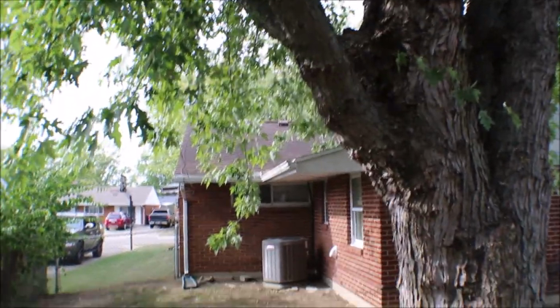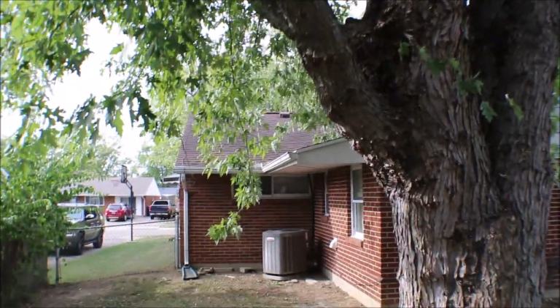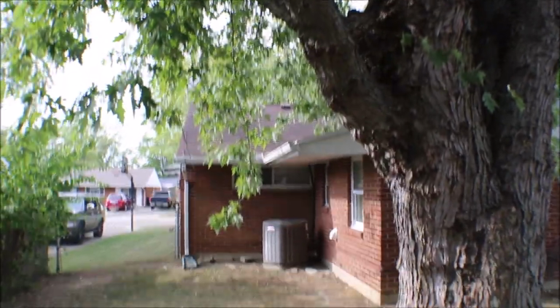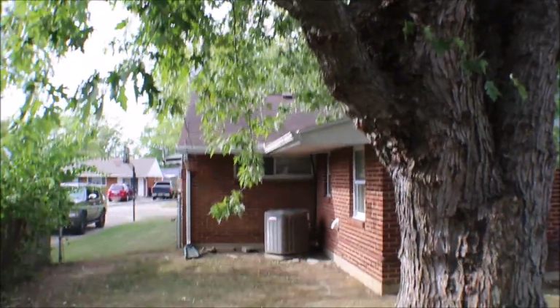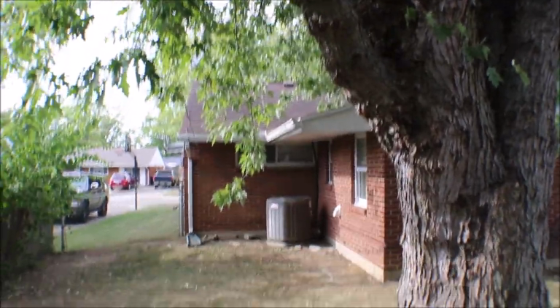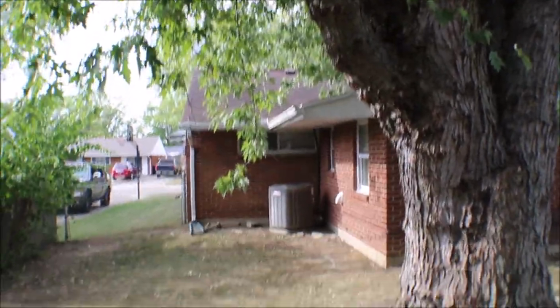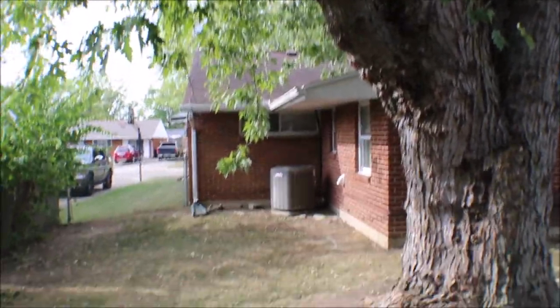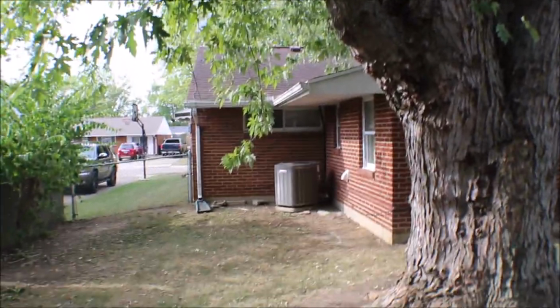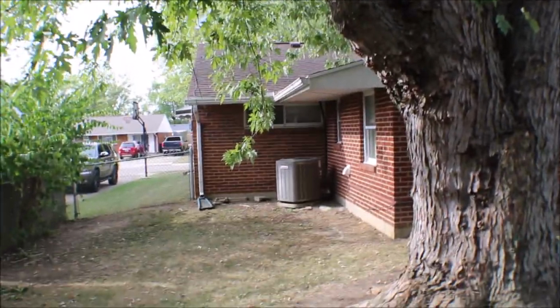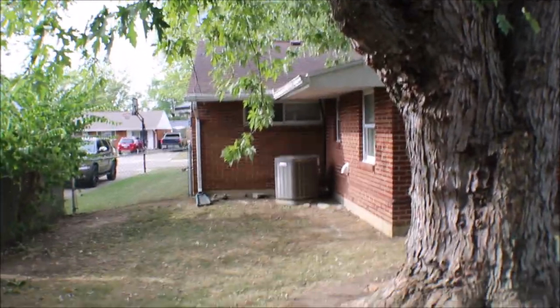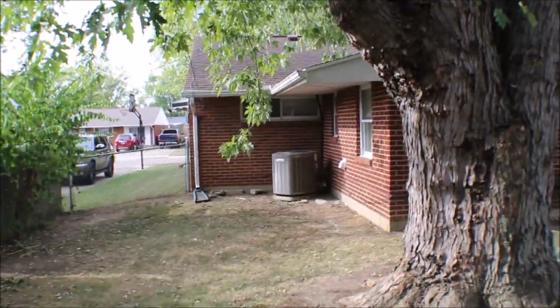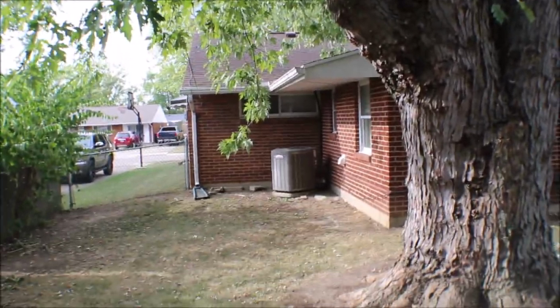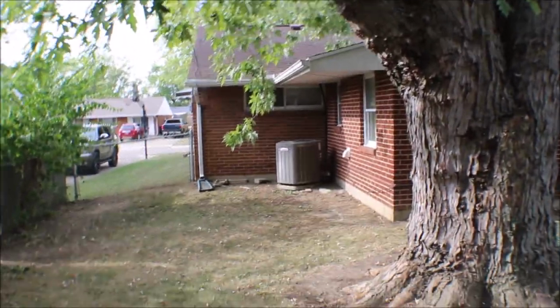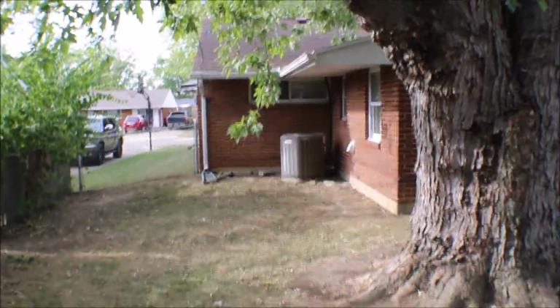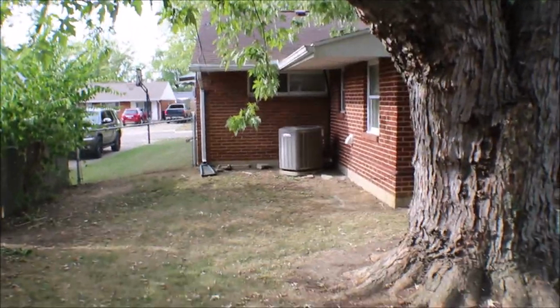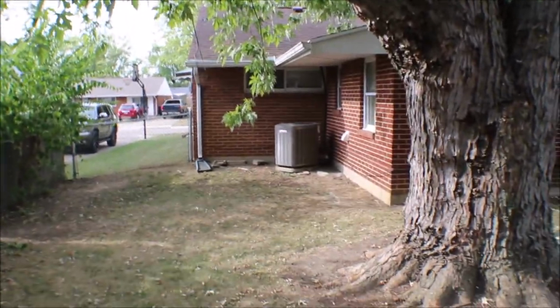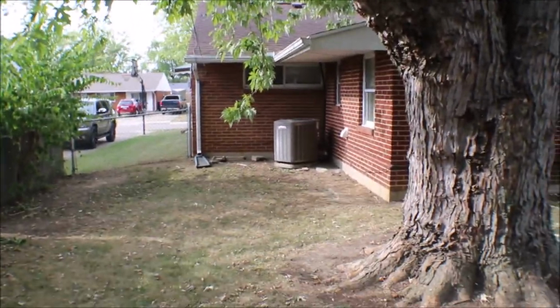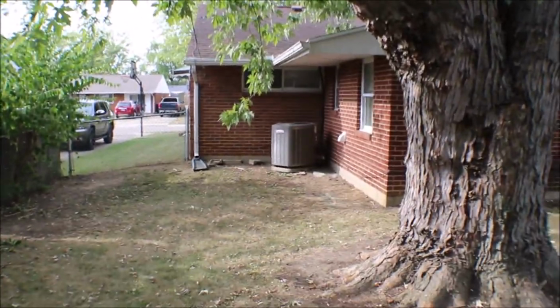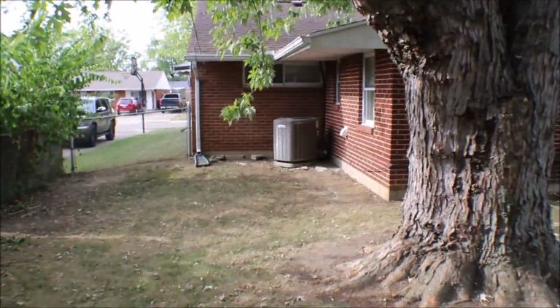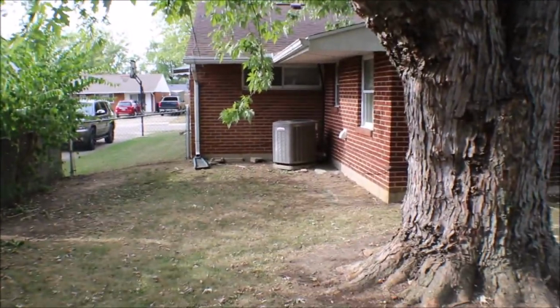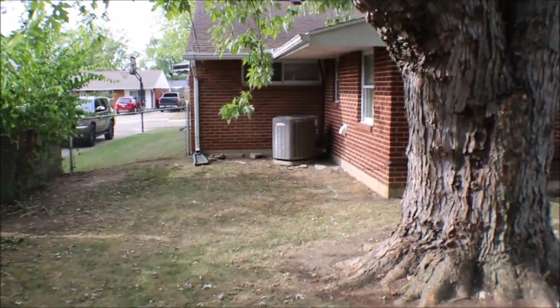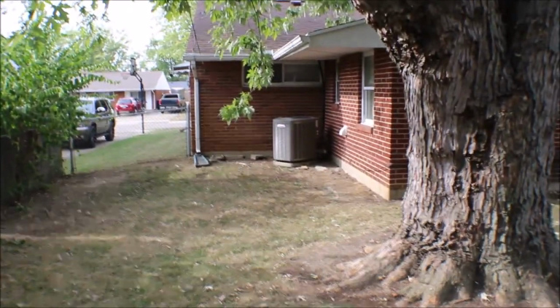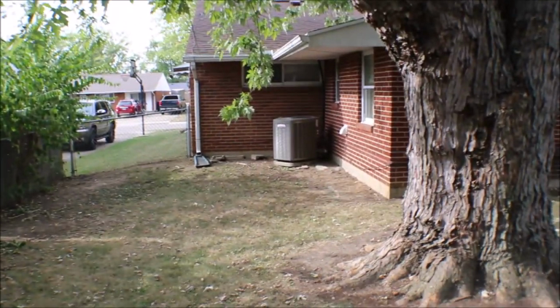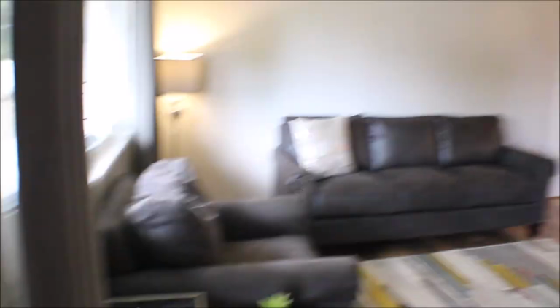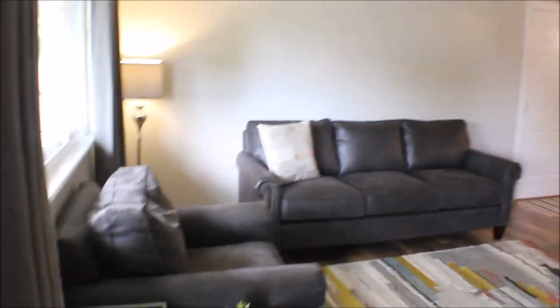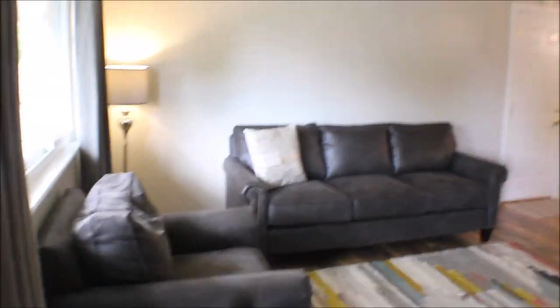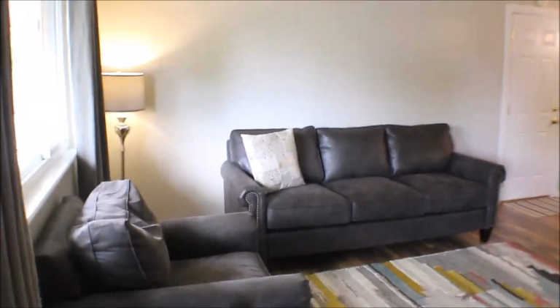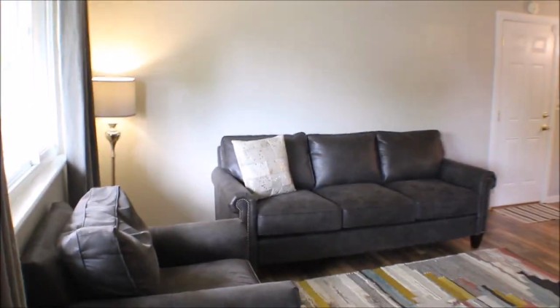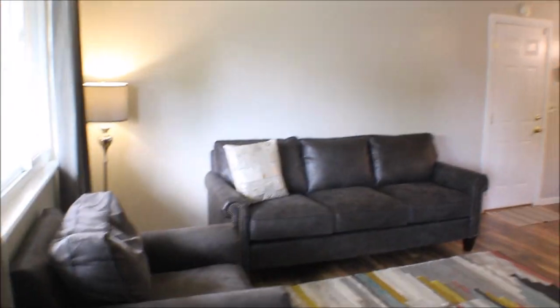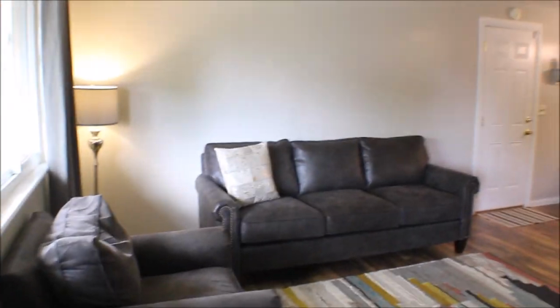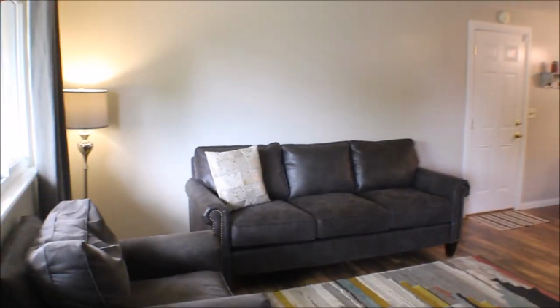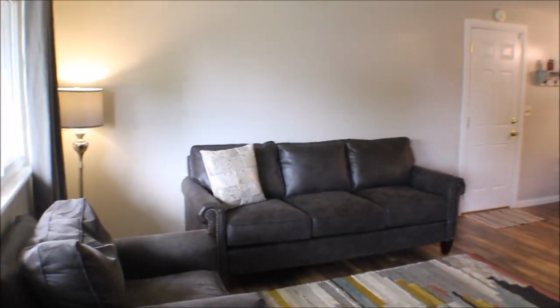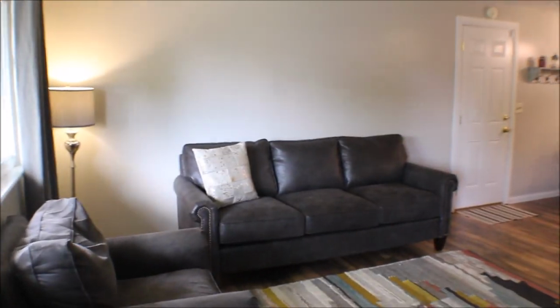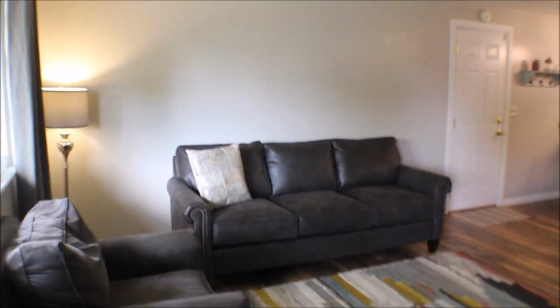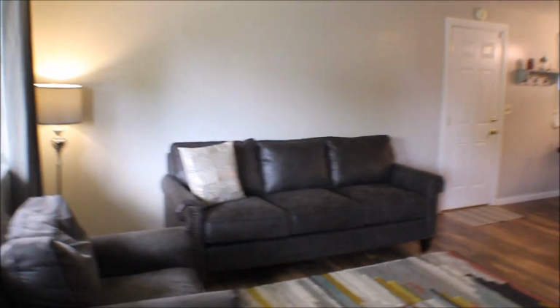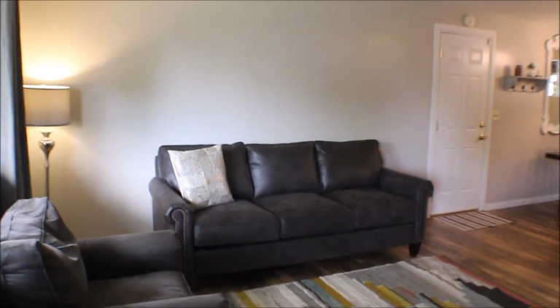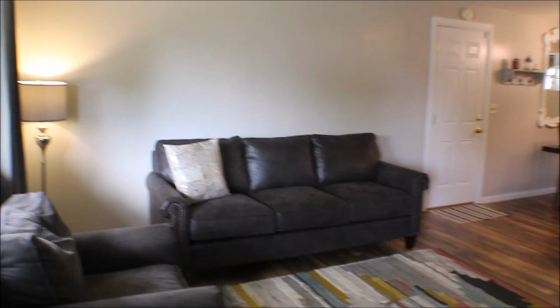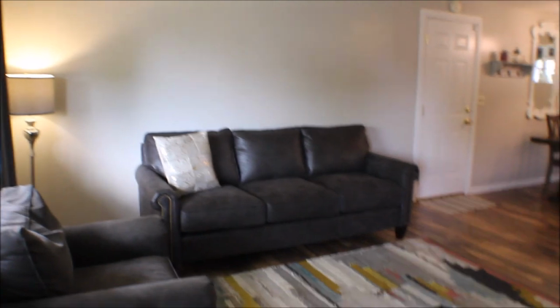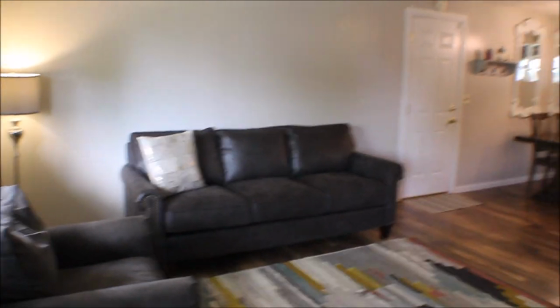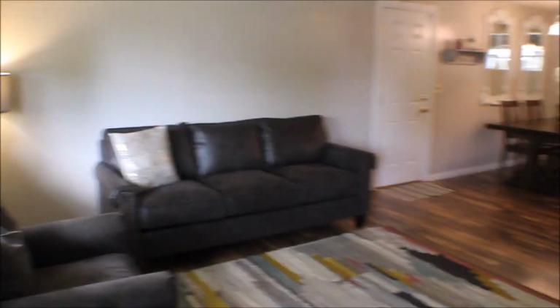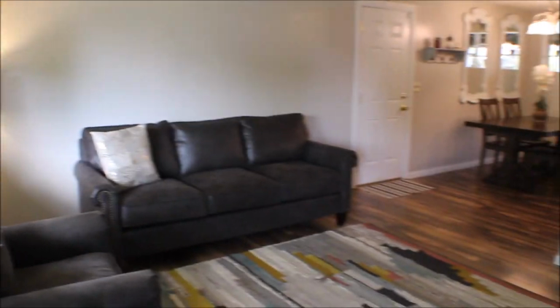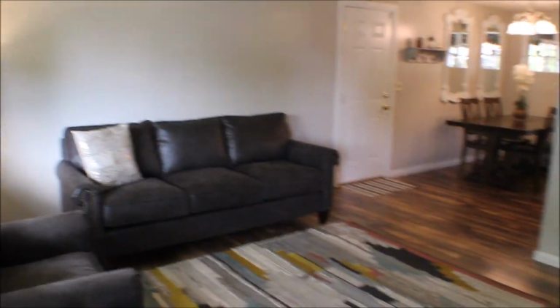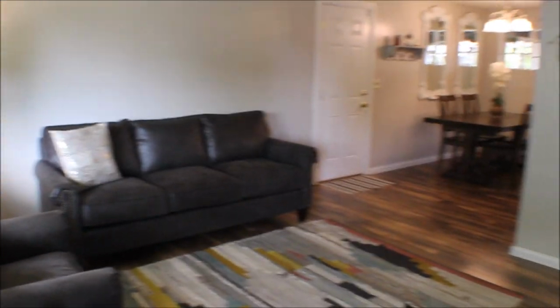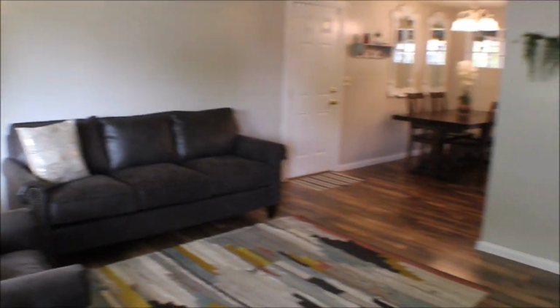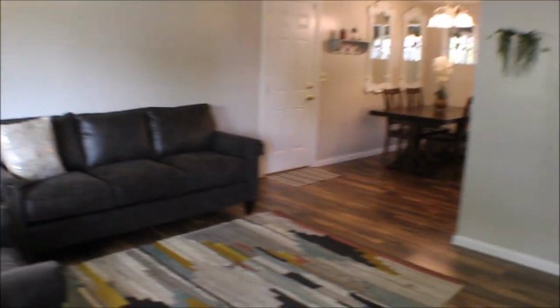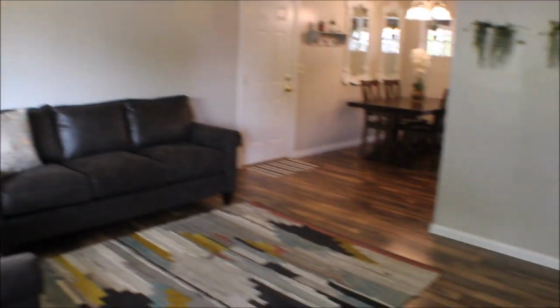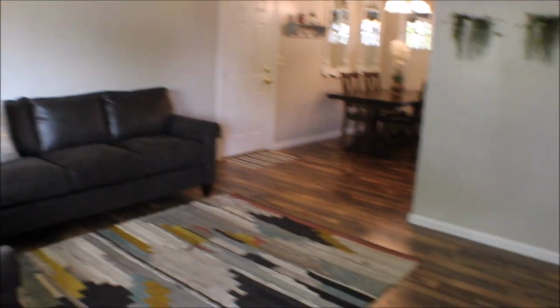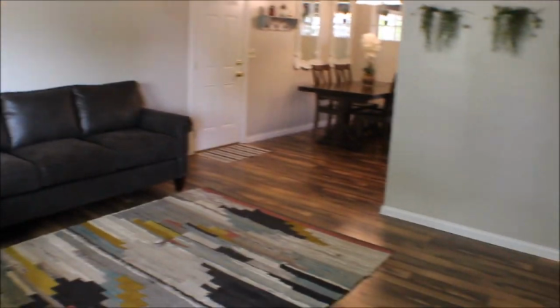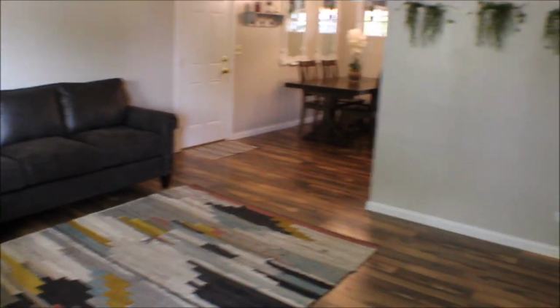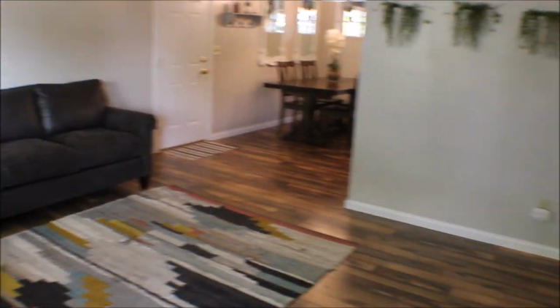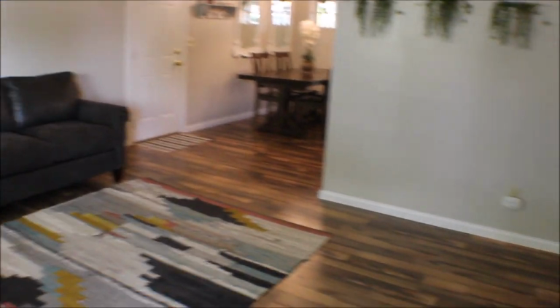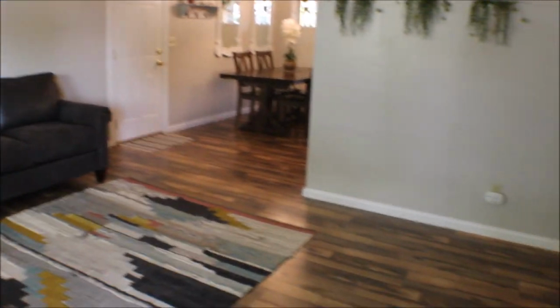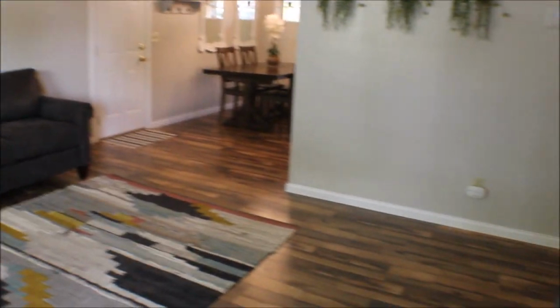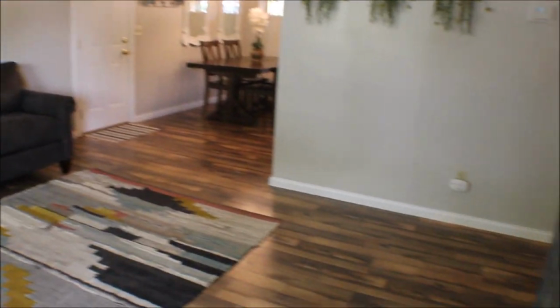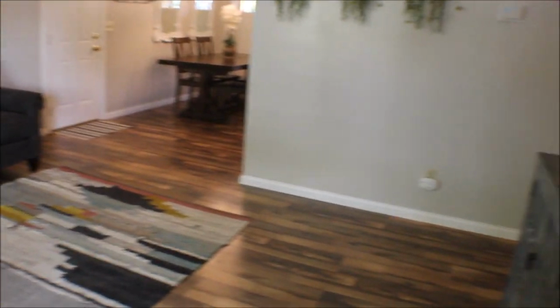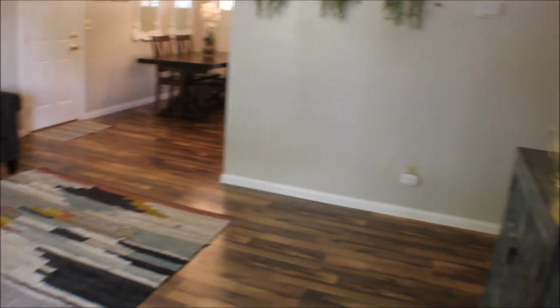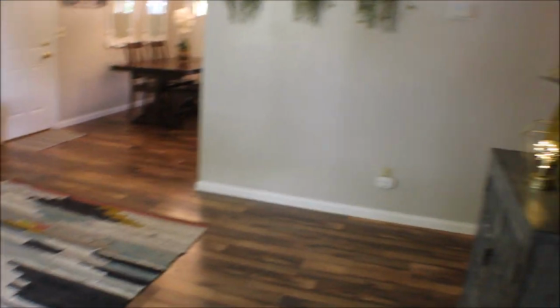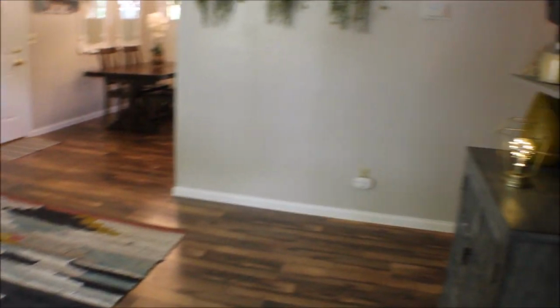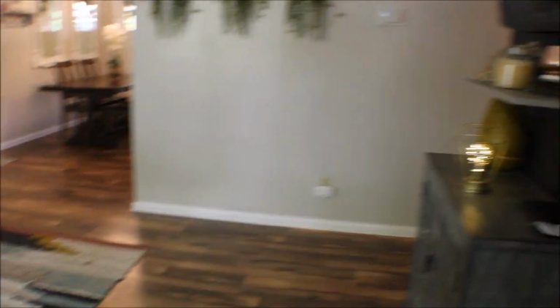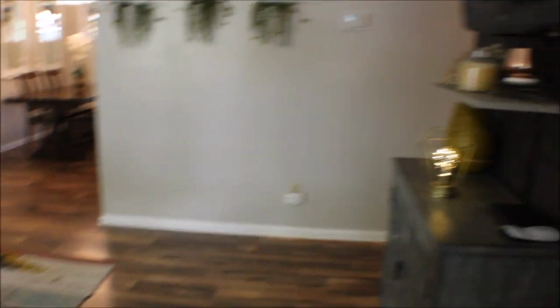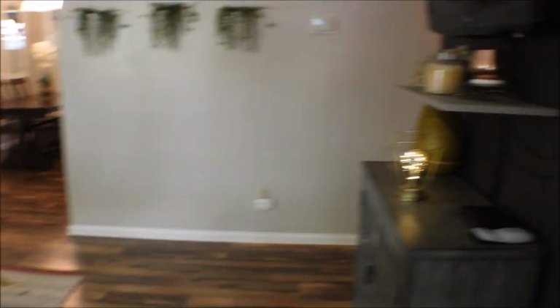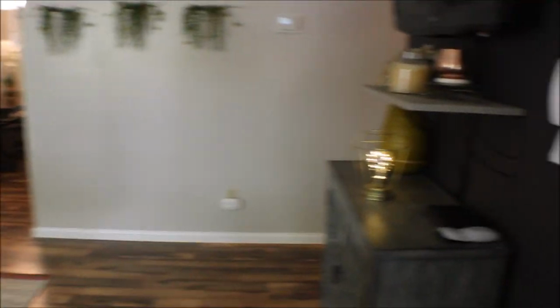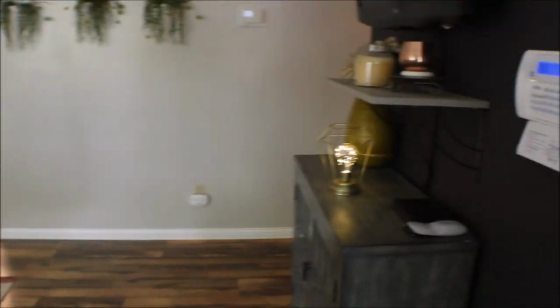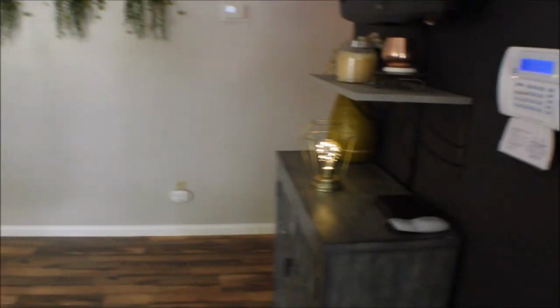Let's go take a look at the inside. Here we are inside — little sitting area, living room.